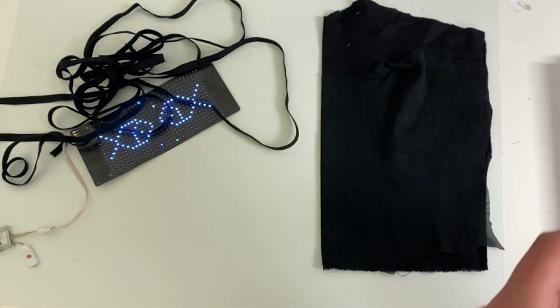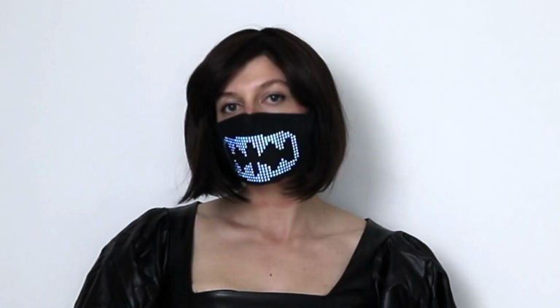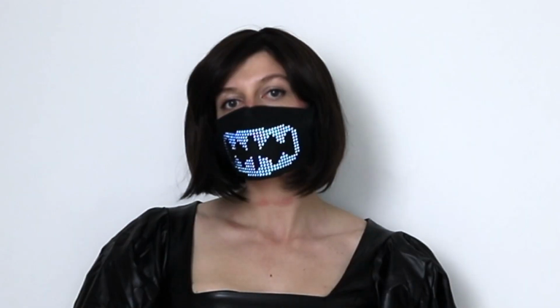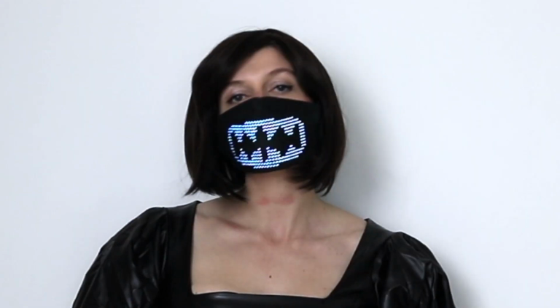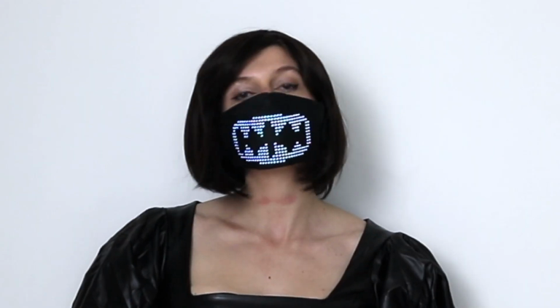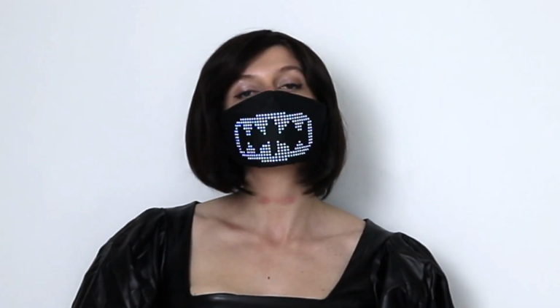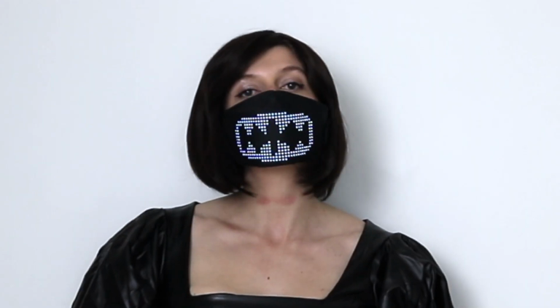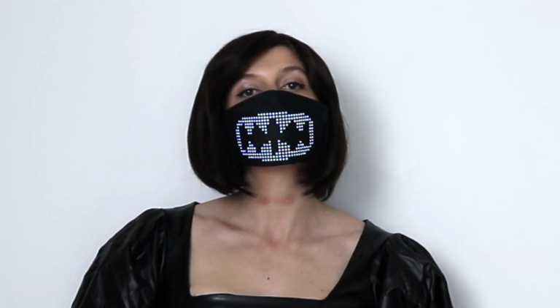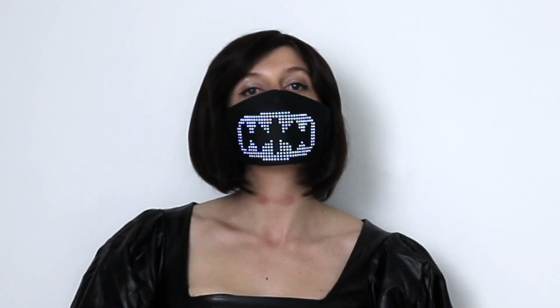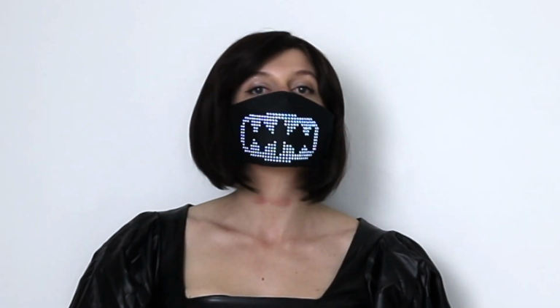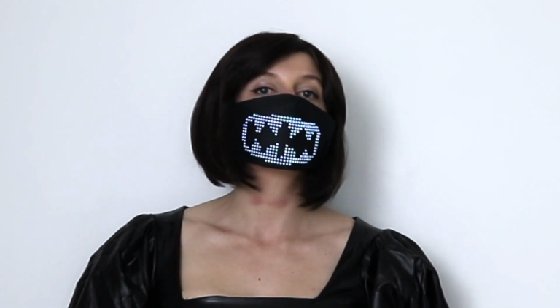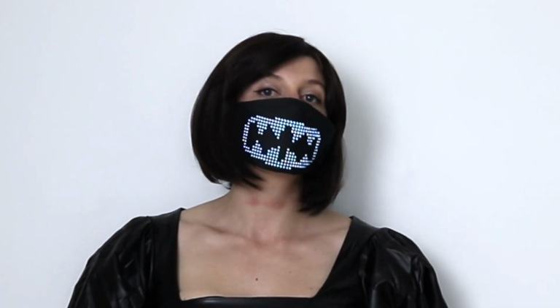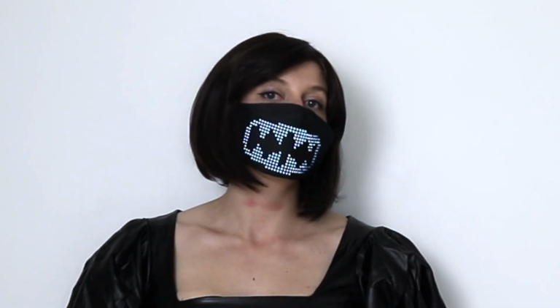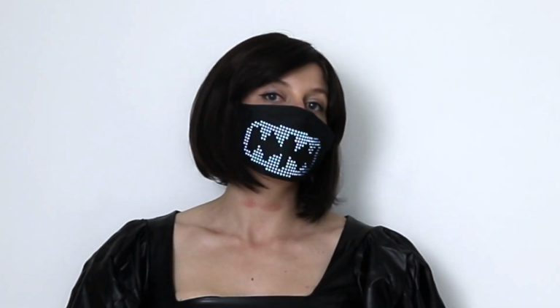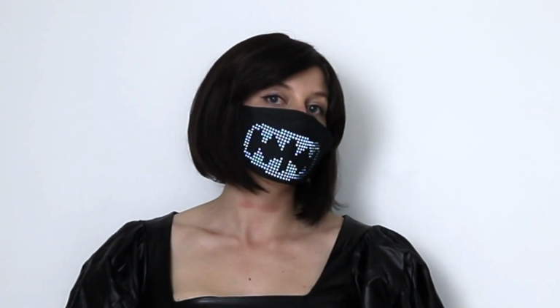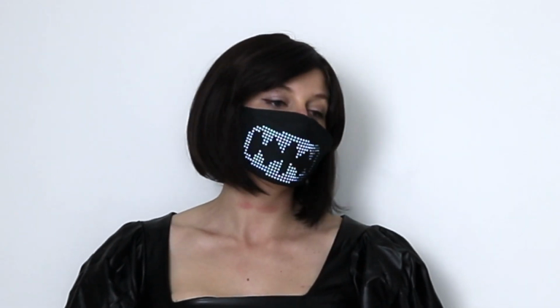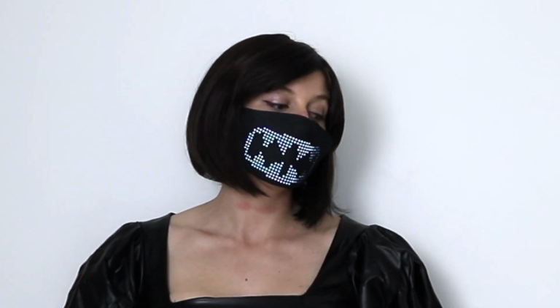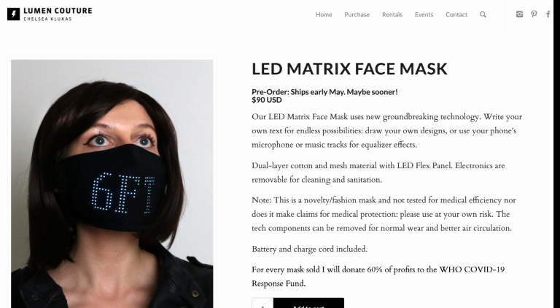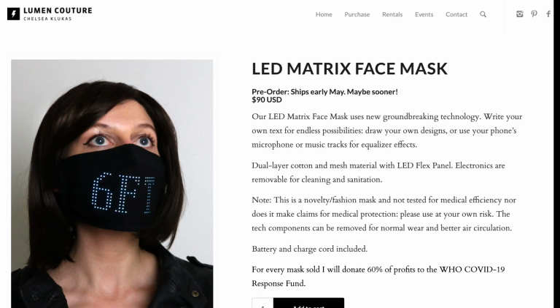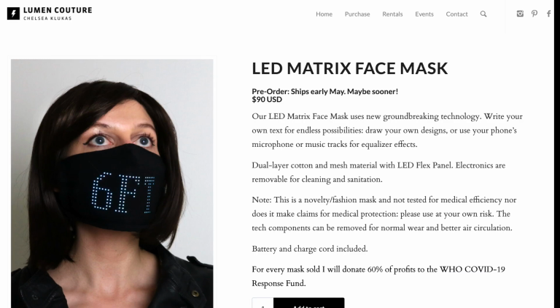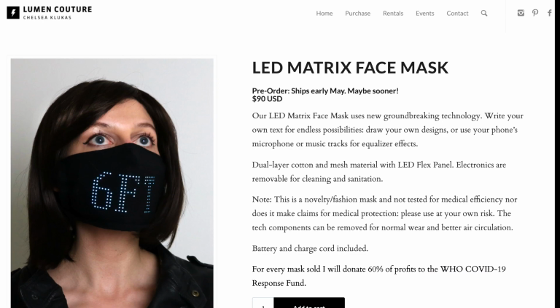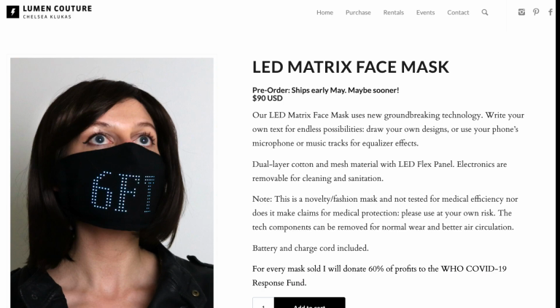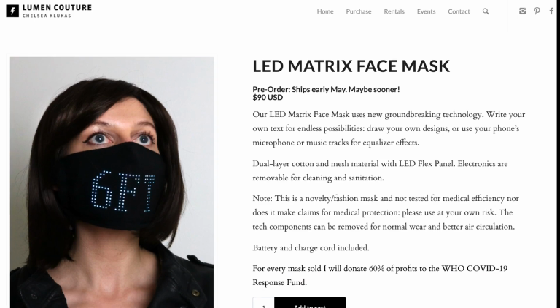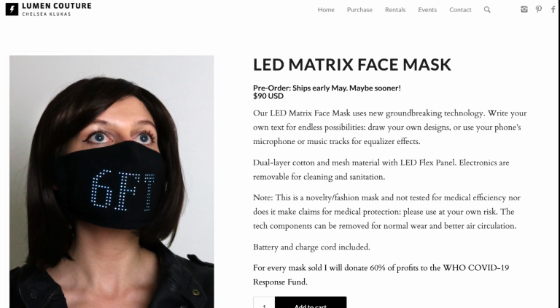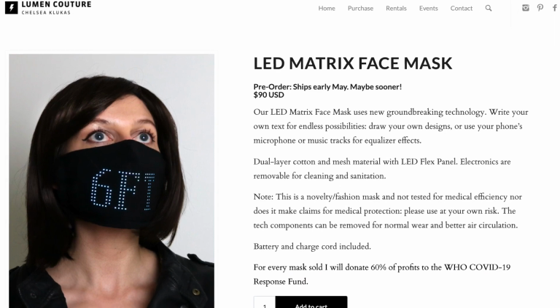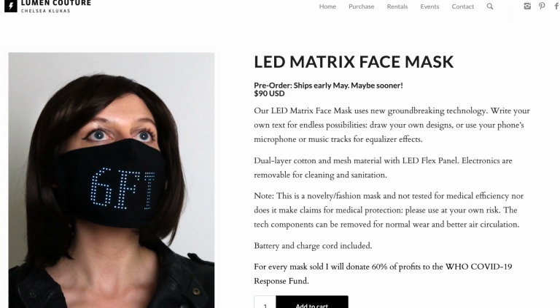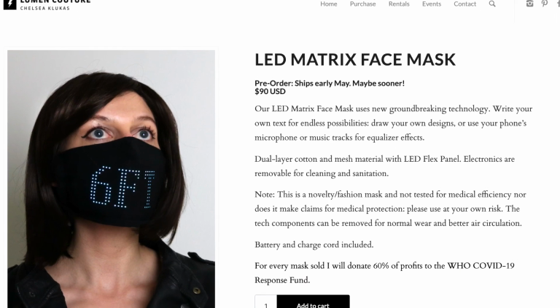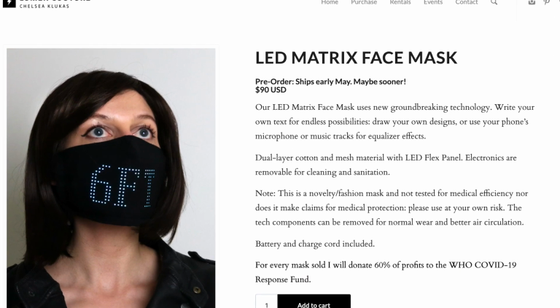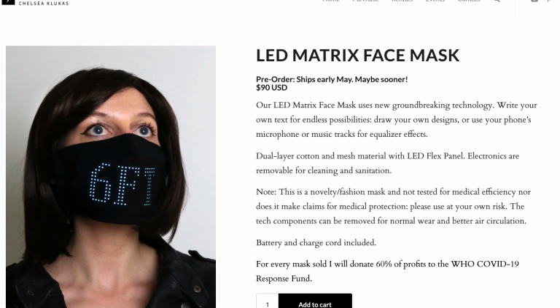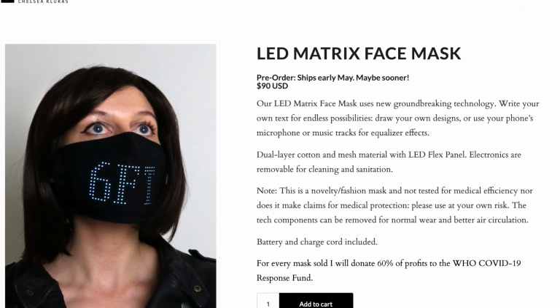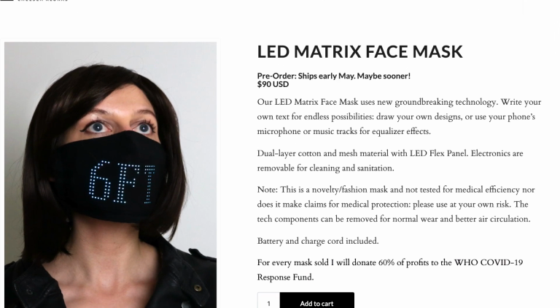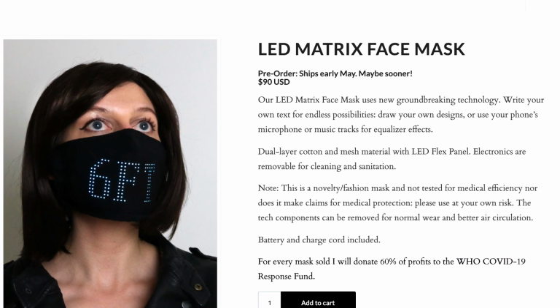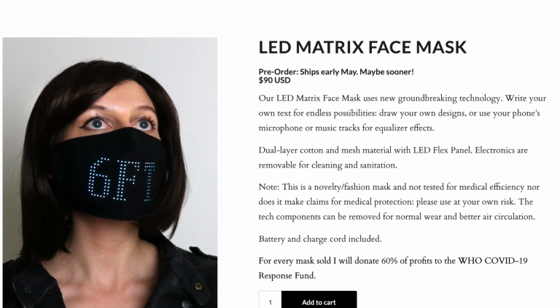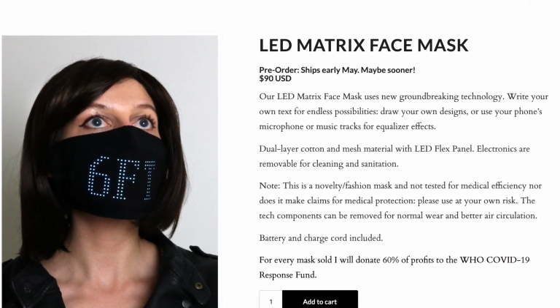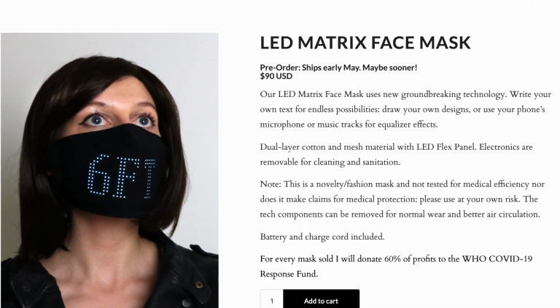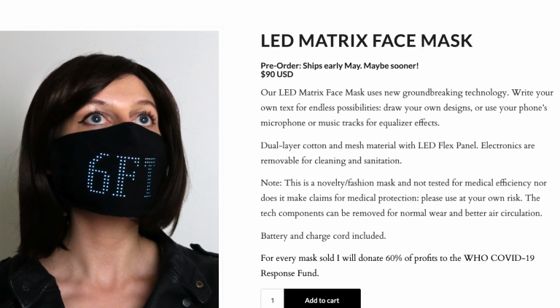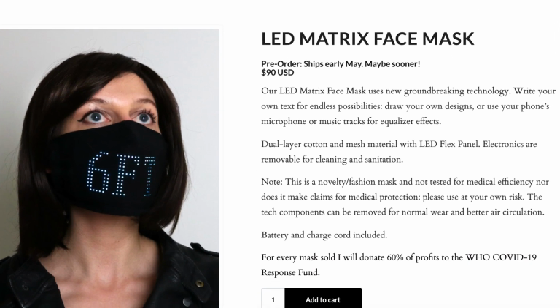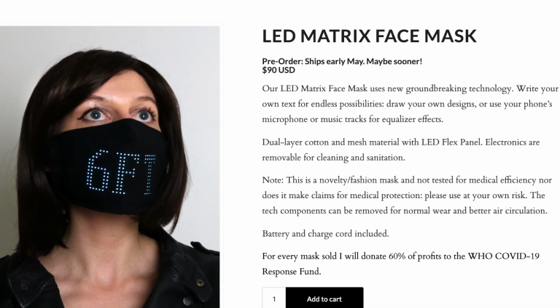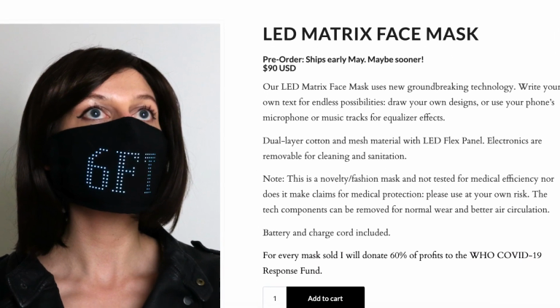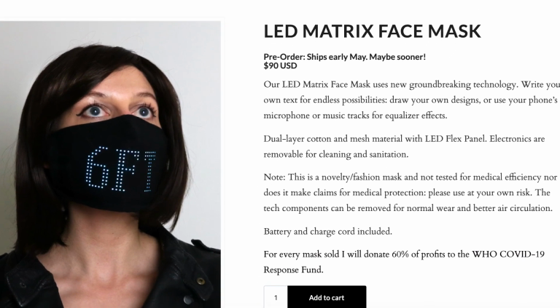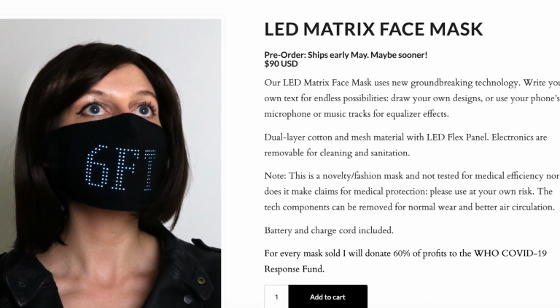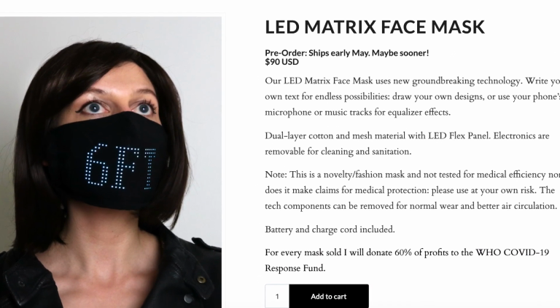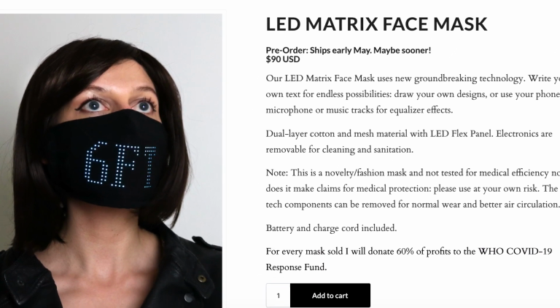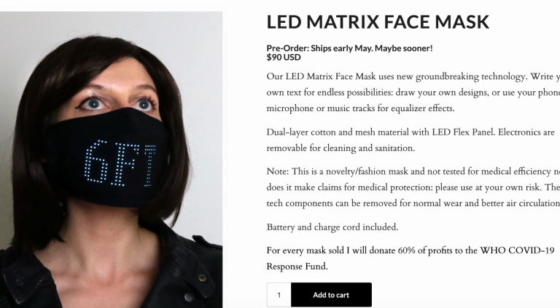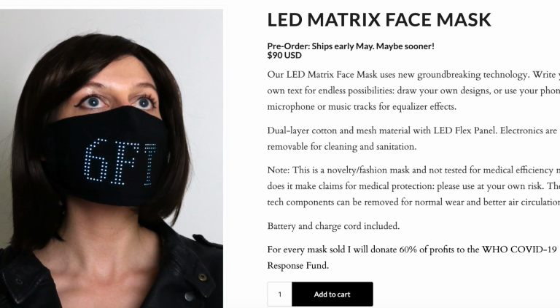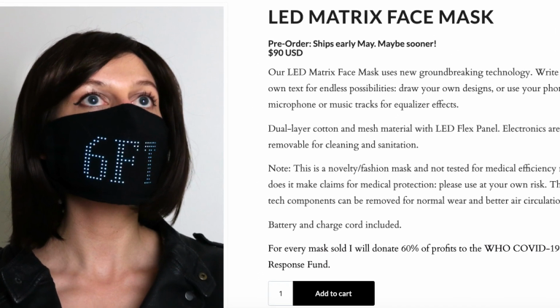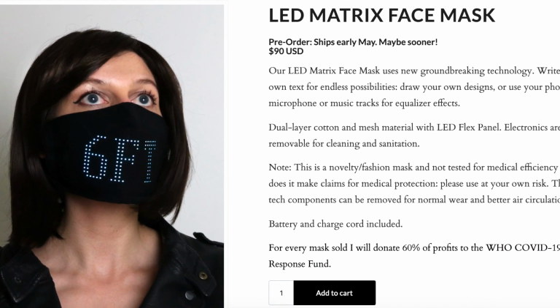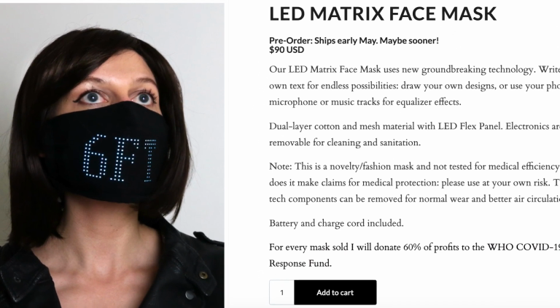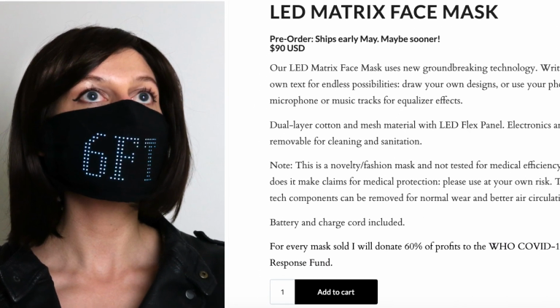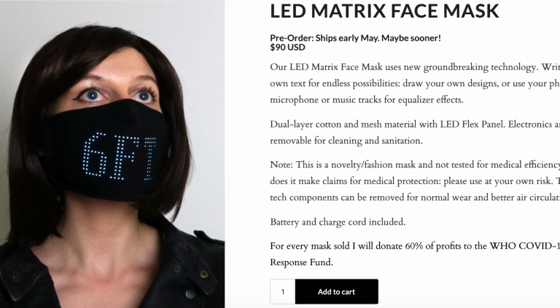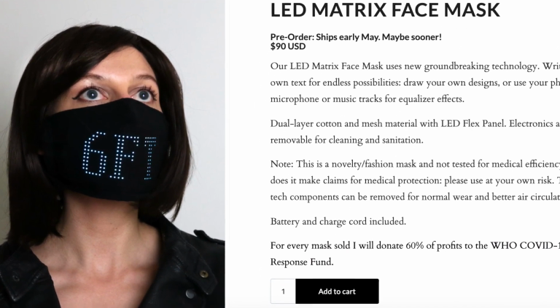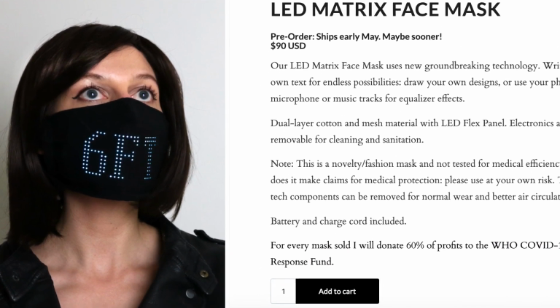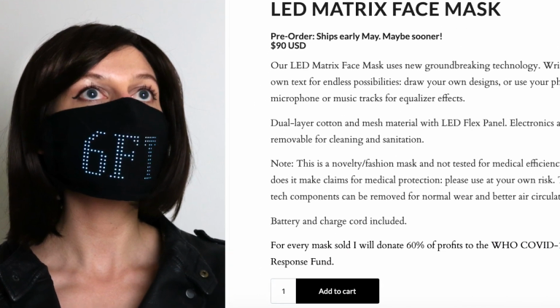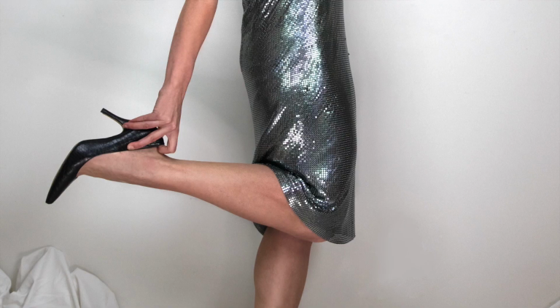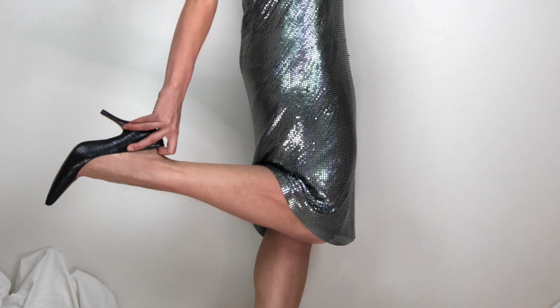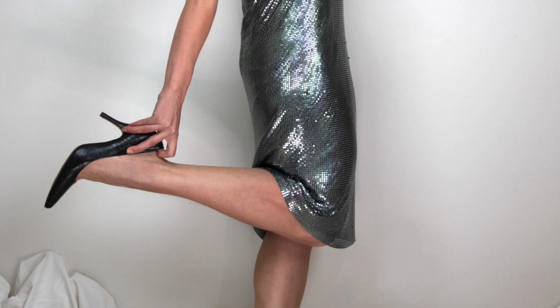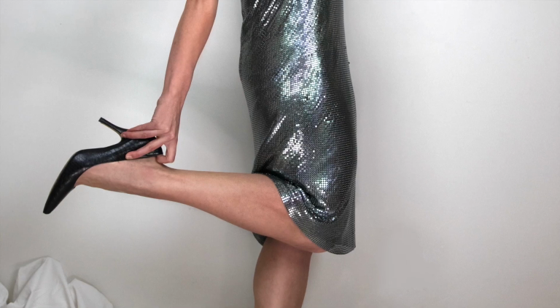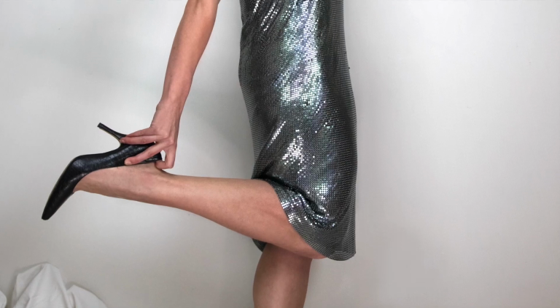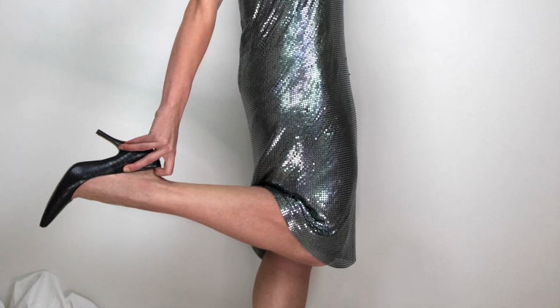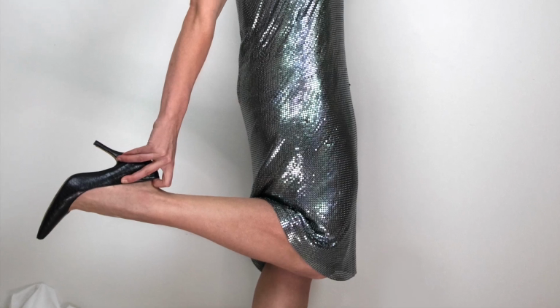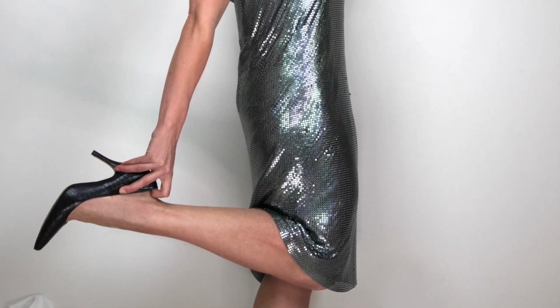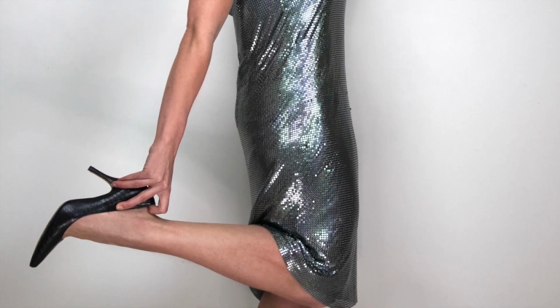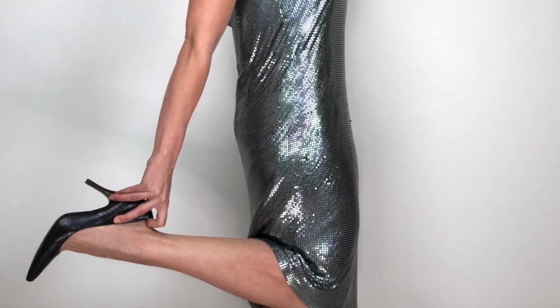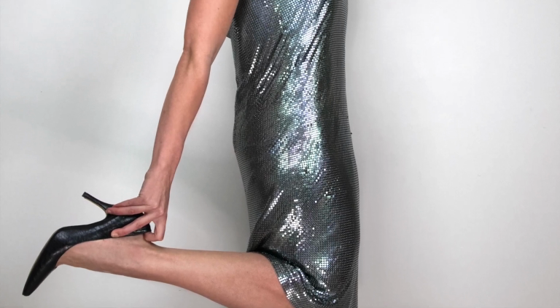If you can't sew or don't have a sewing machine, I've also put this mask on the production line to order readymade, and it'll be shipping in May 2020.